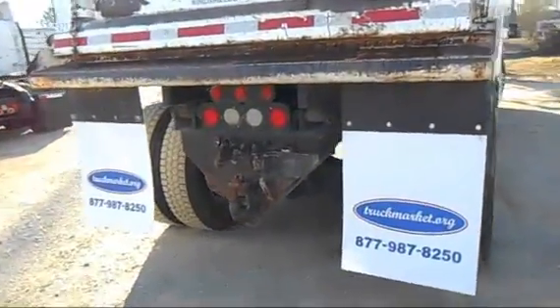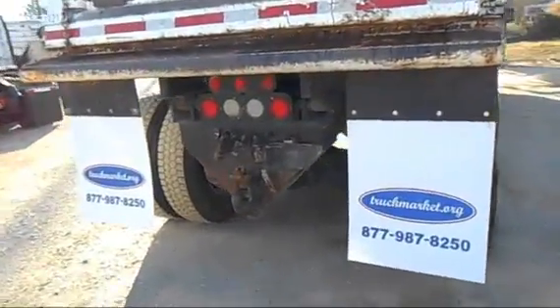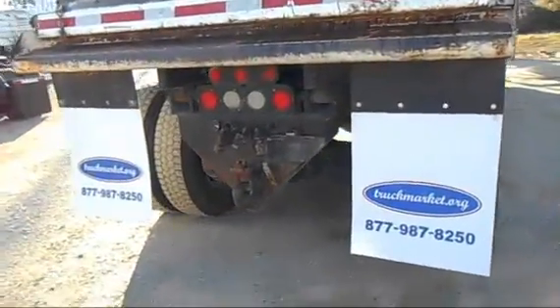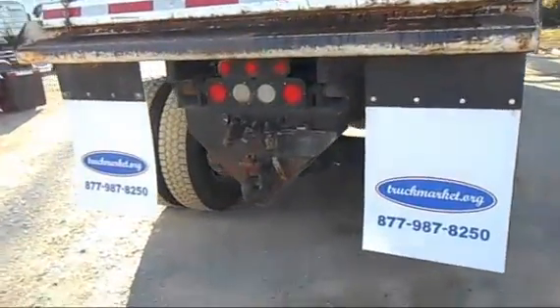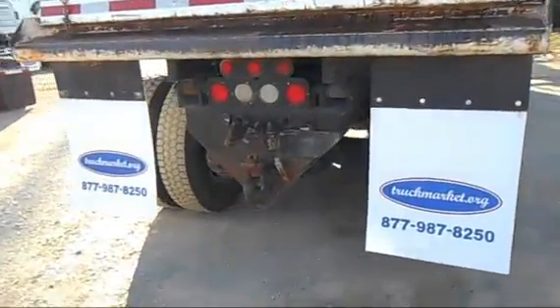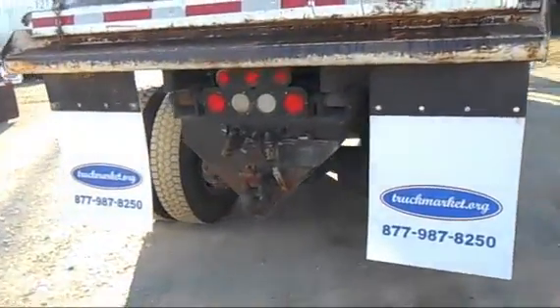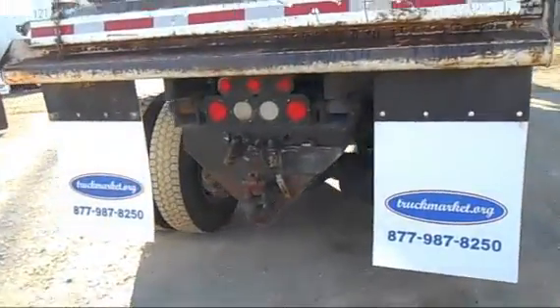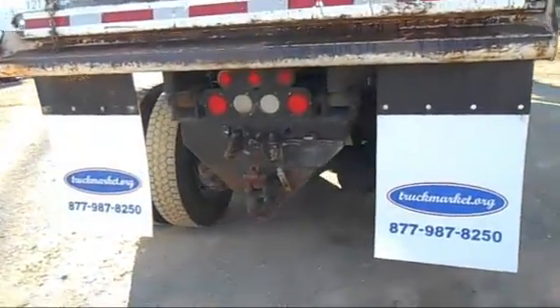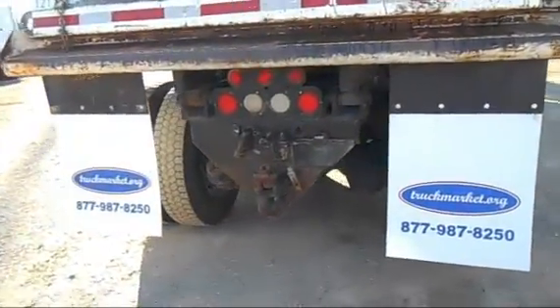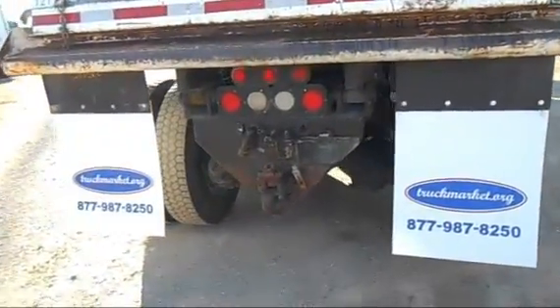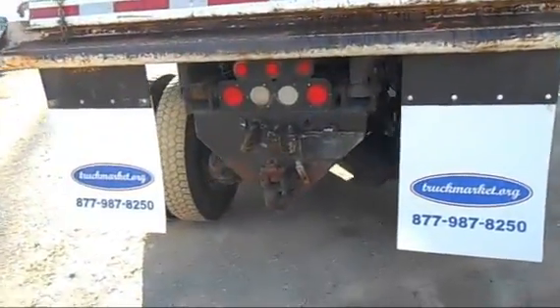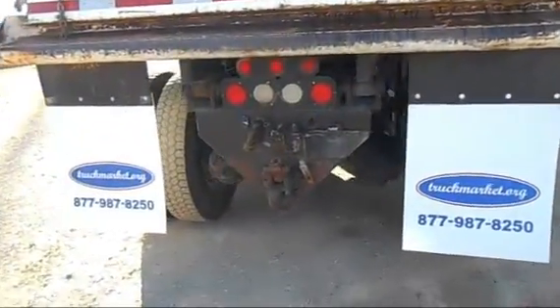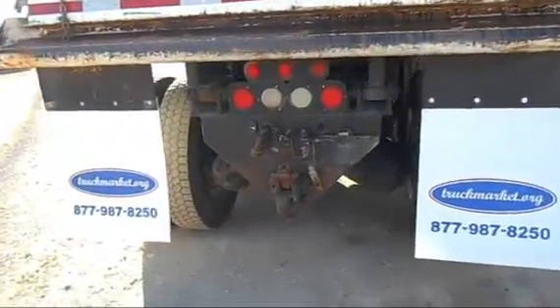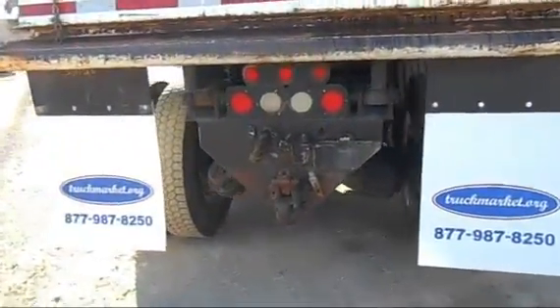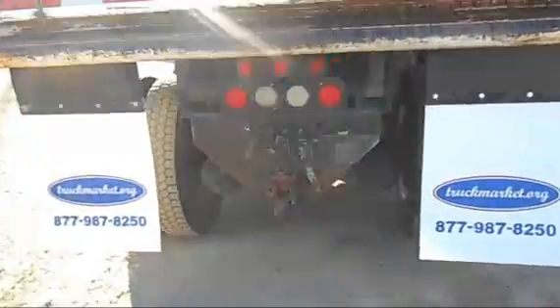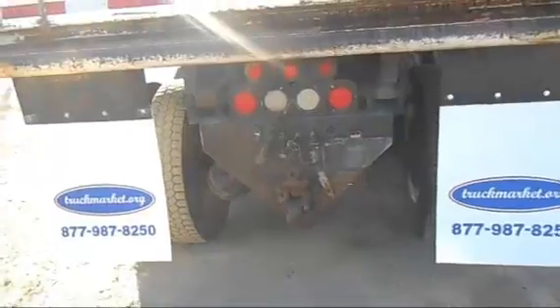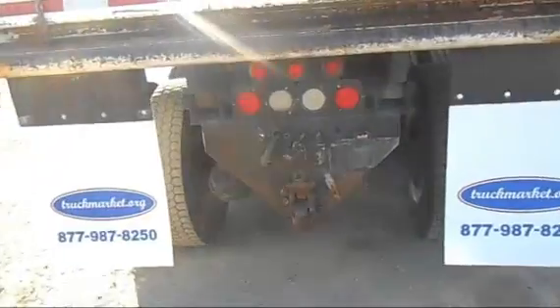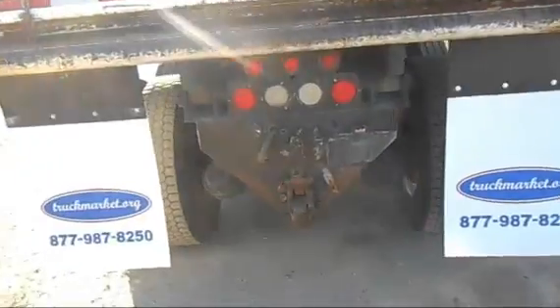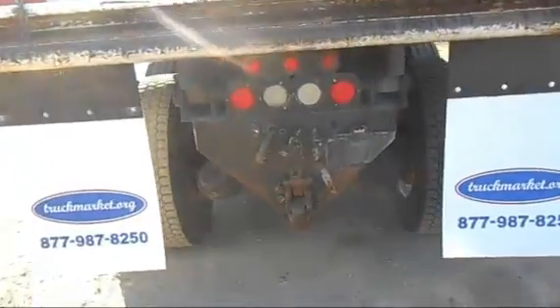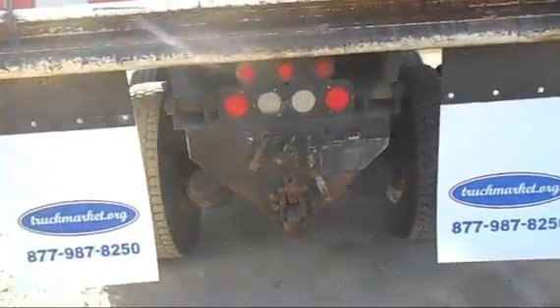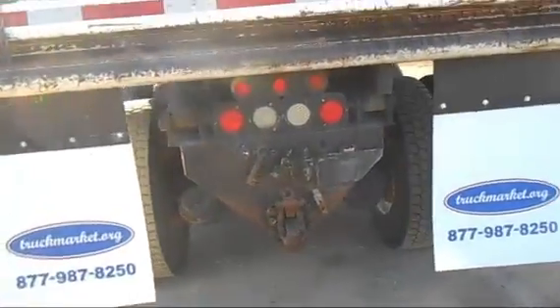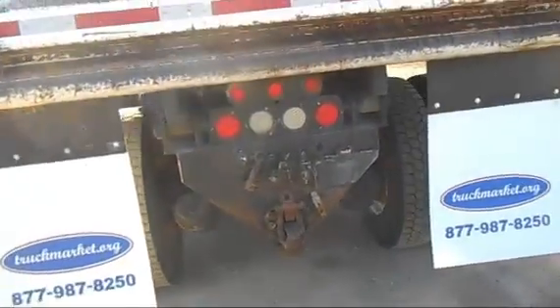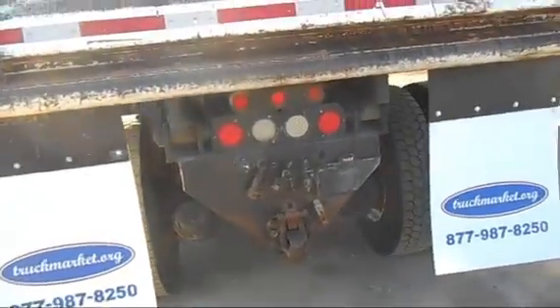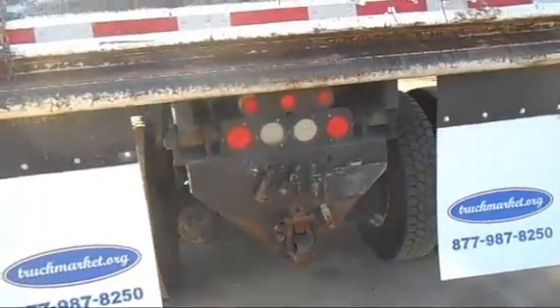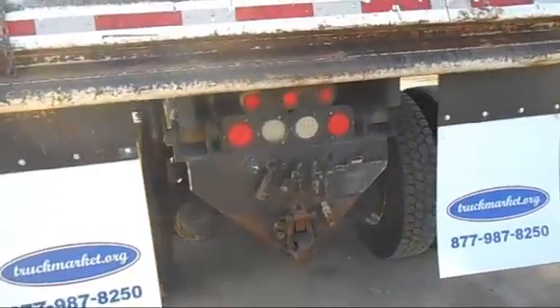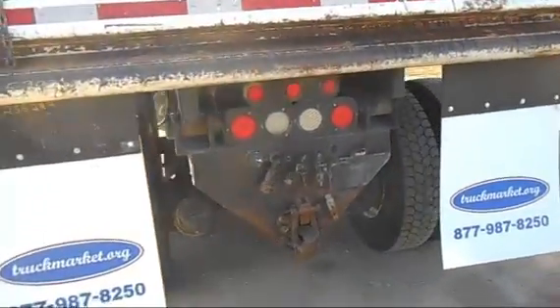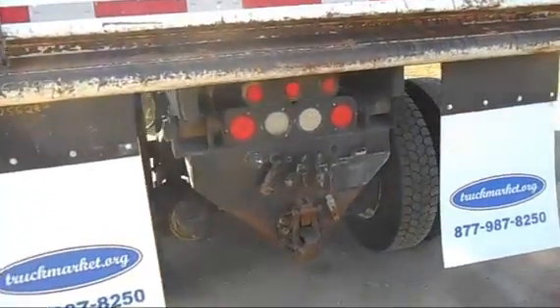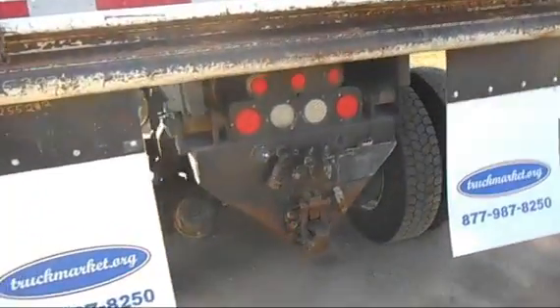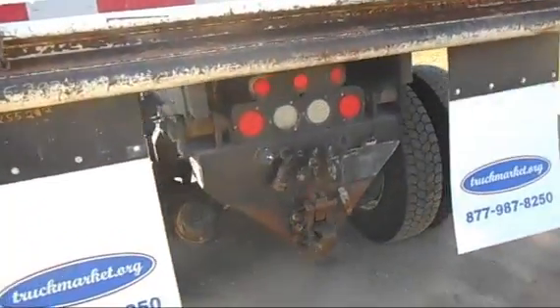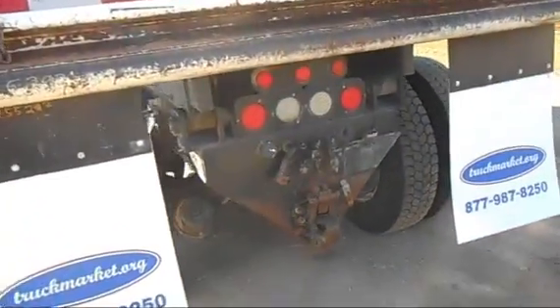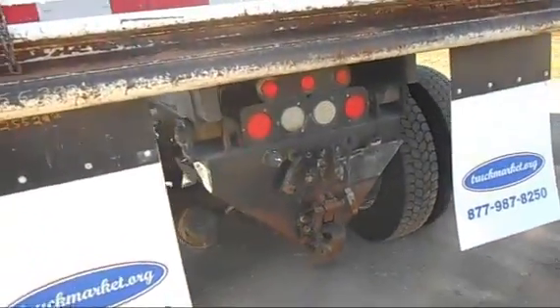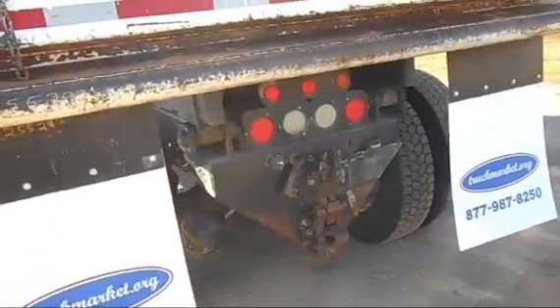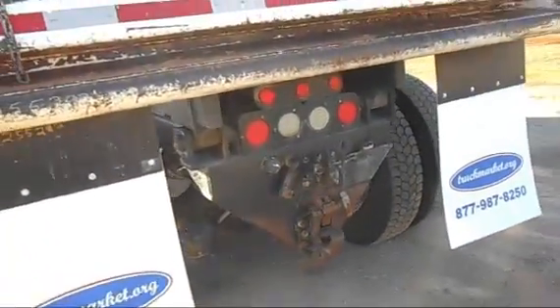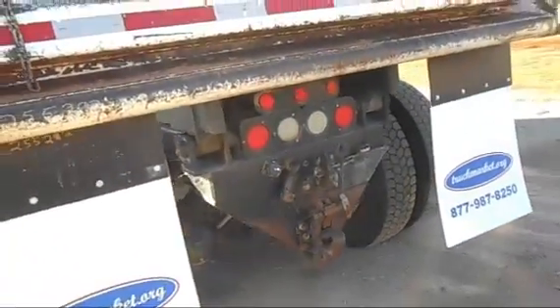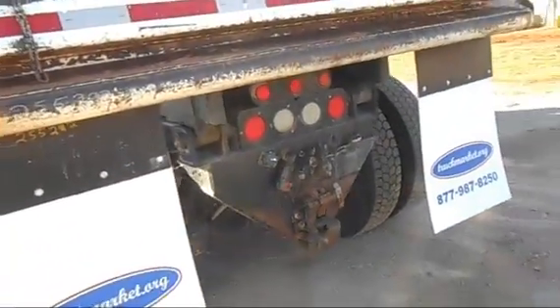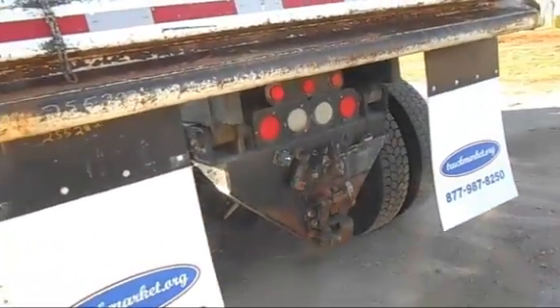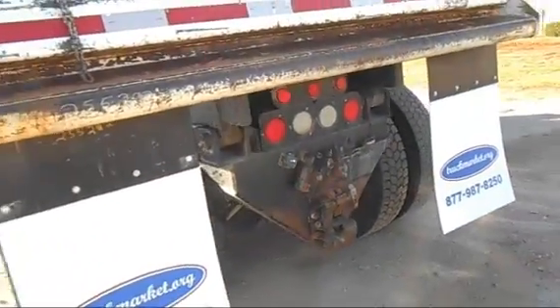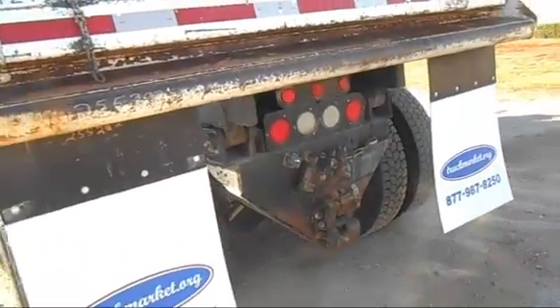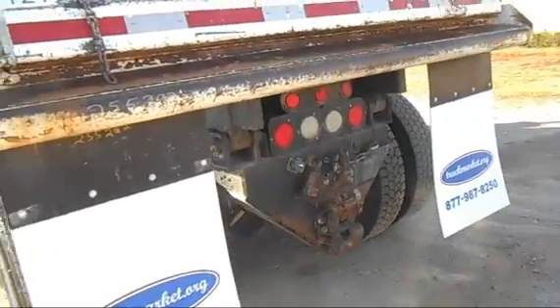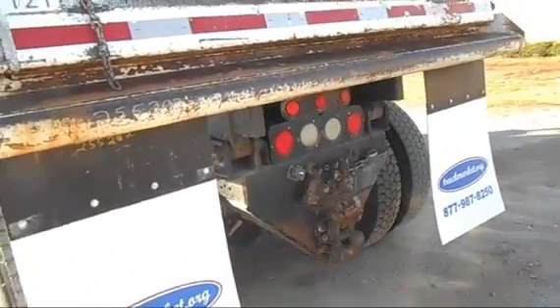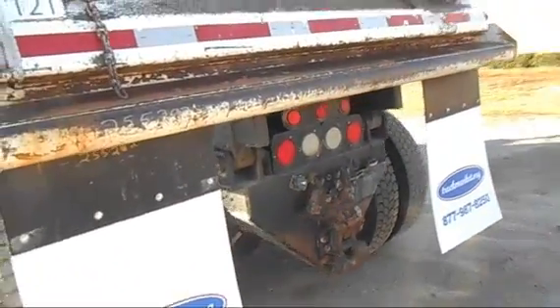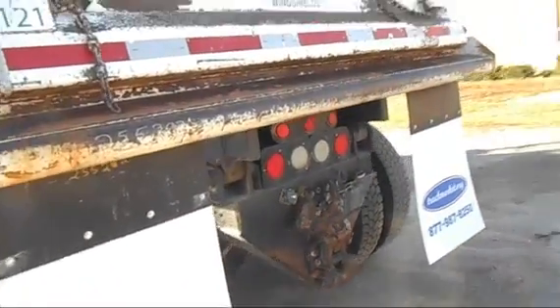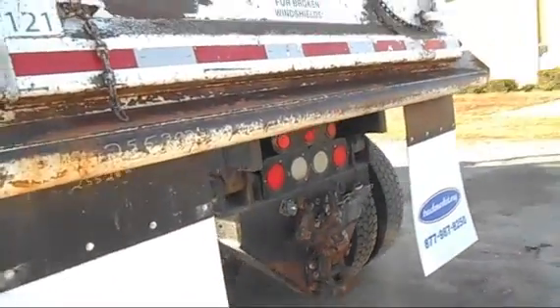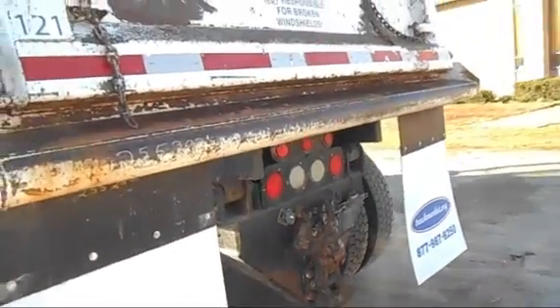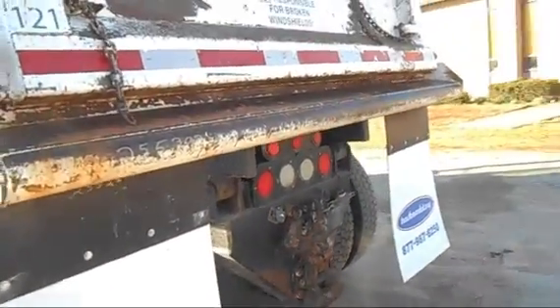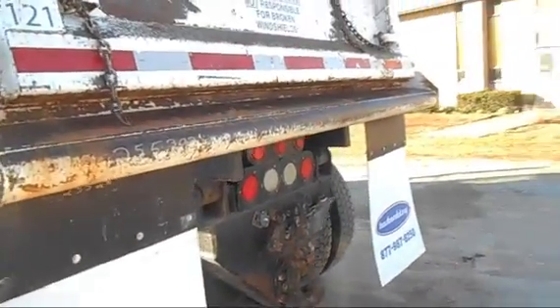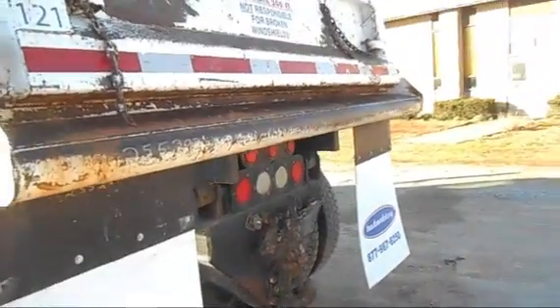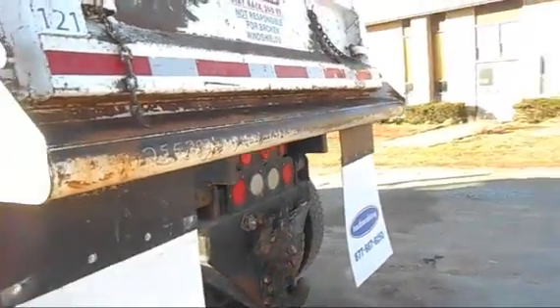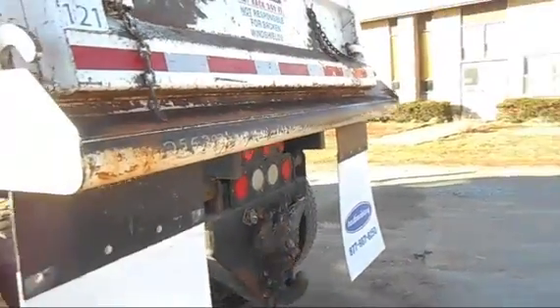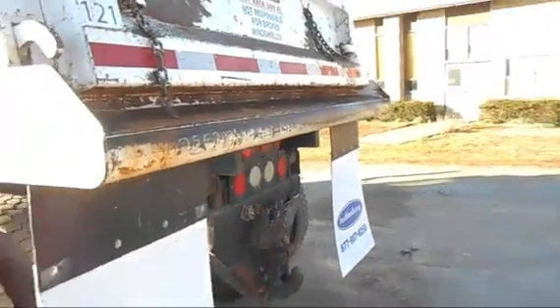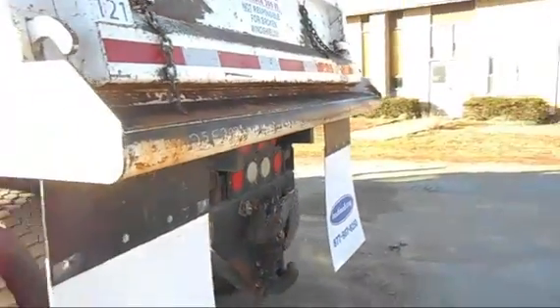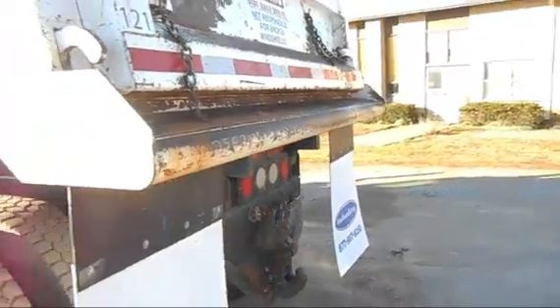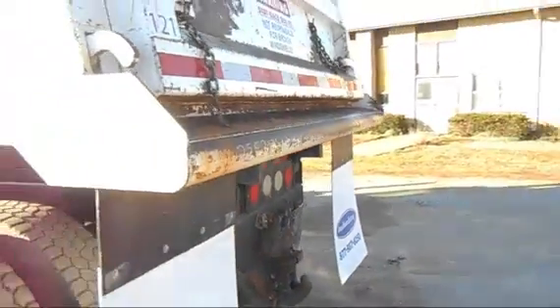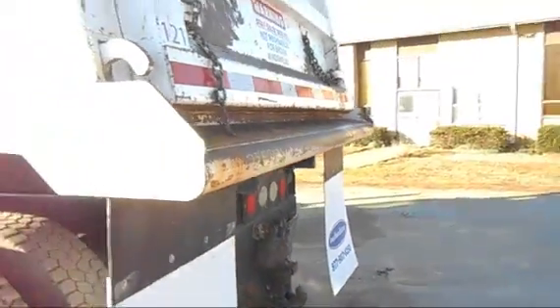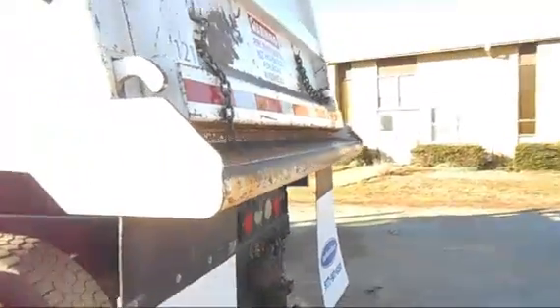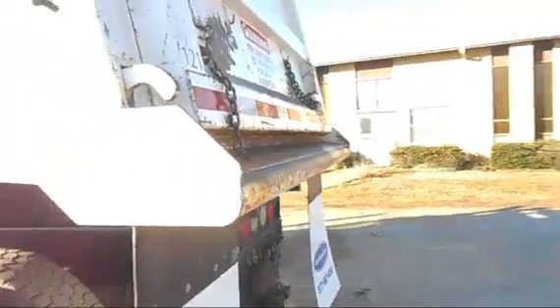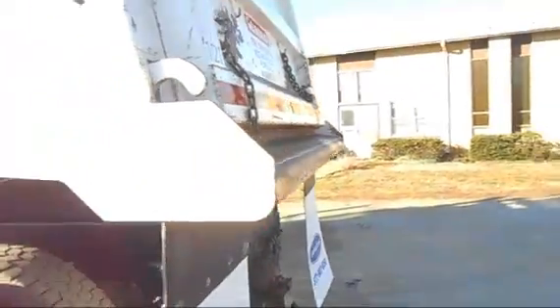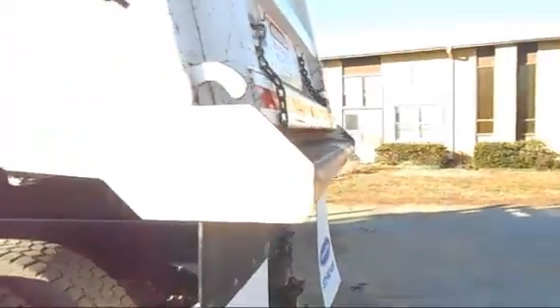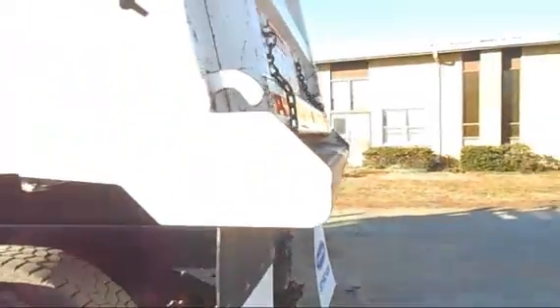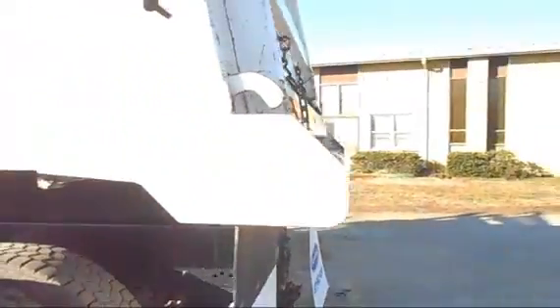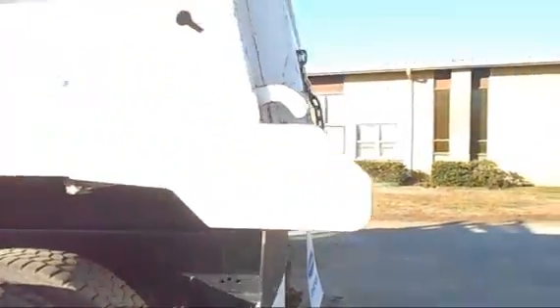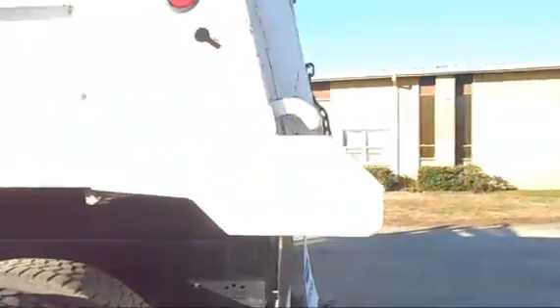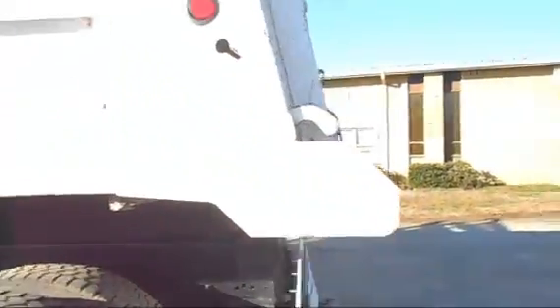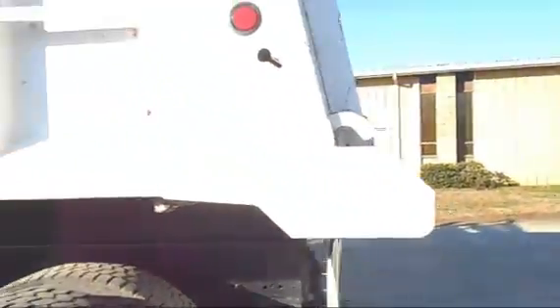It's got a pedal hook and also the airline connections back there. It's also got a hydraulic line going back through that.